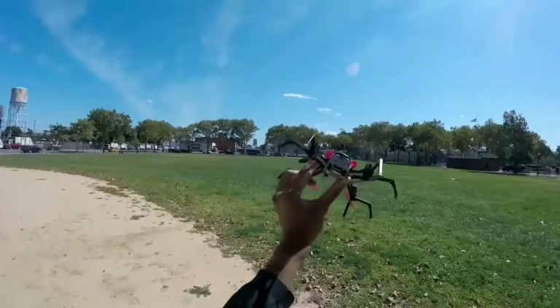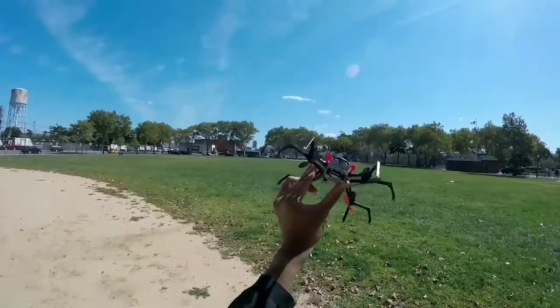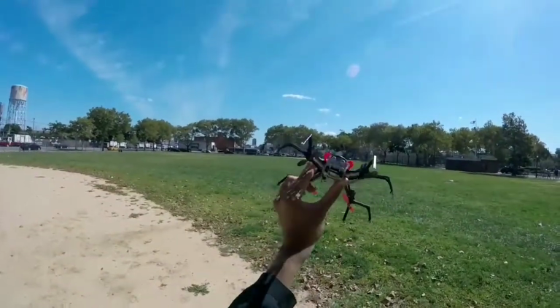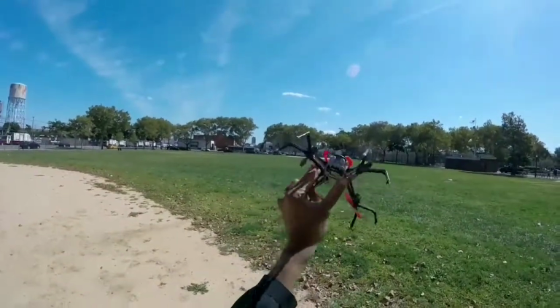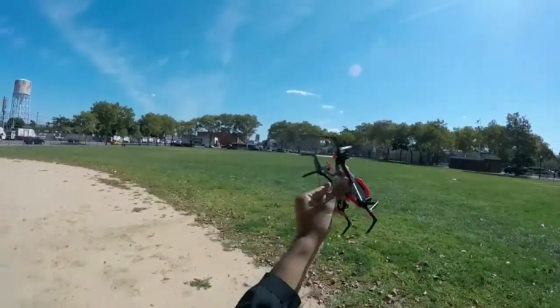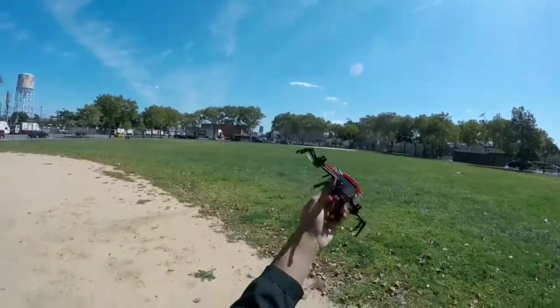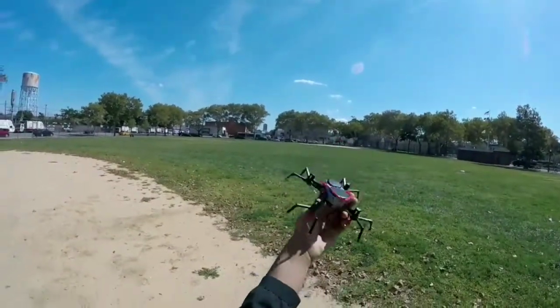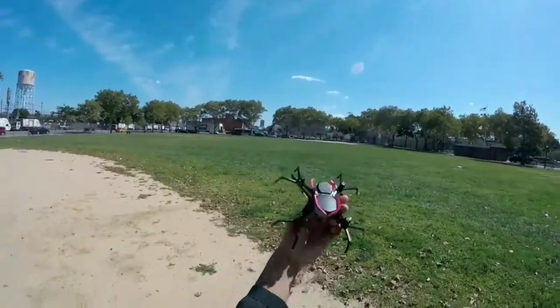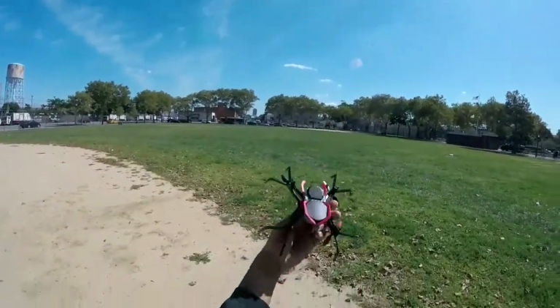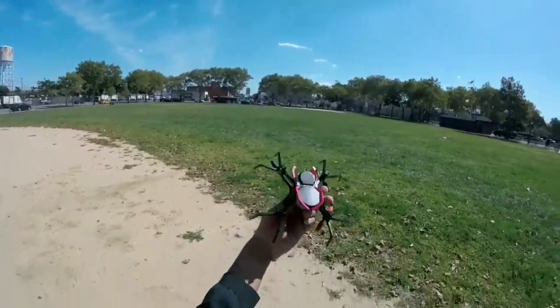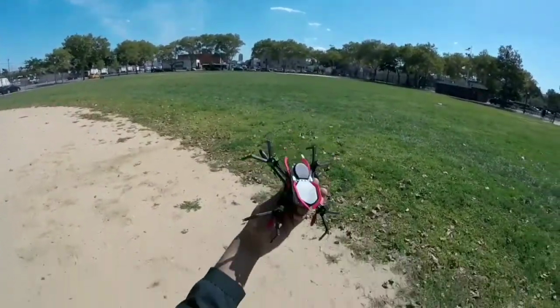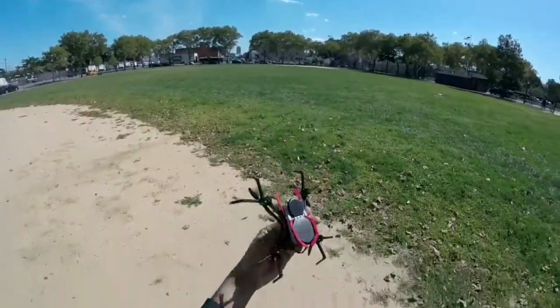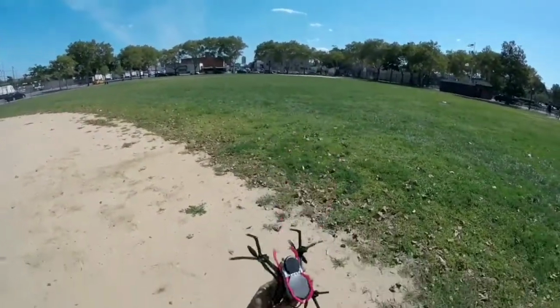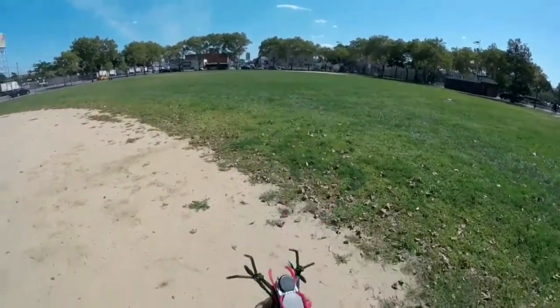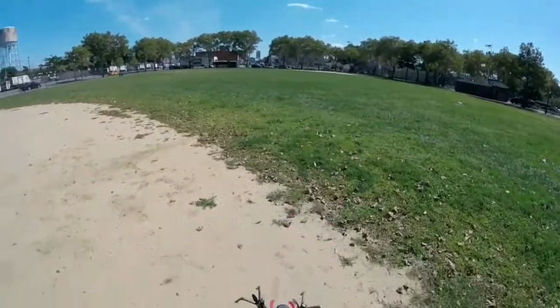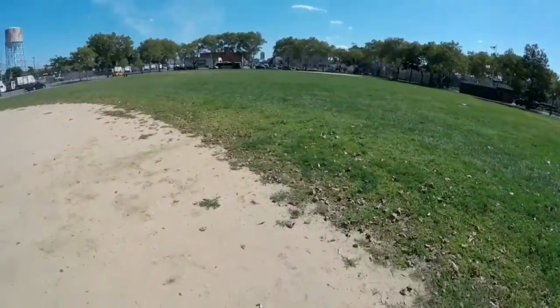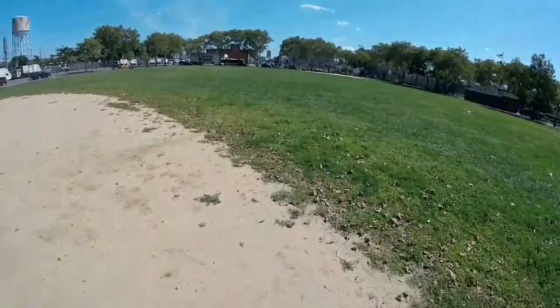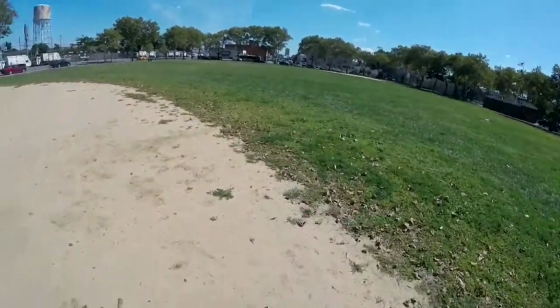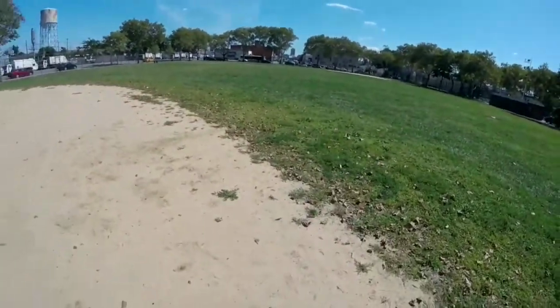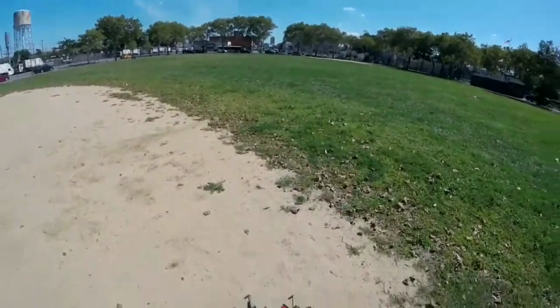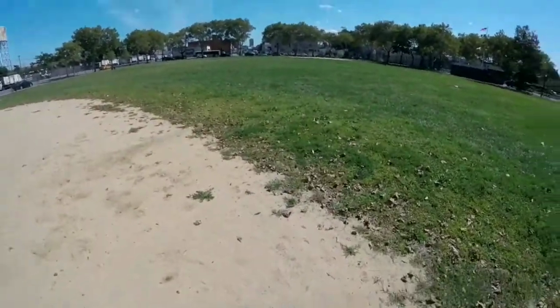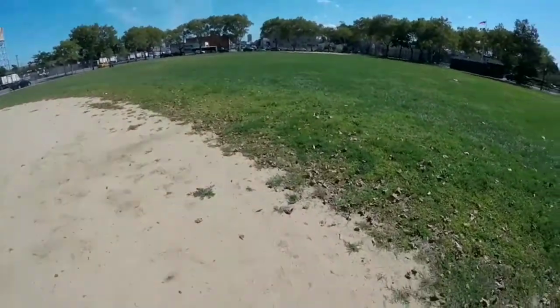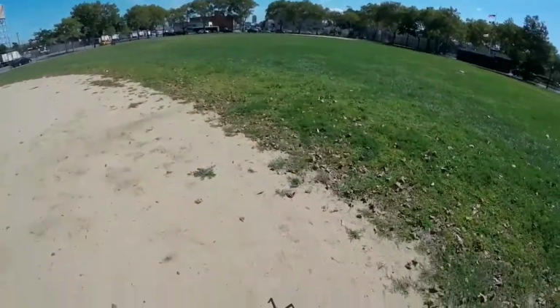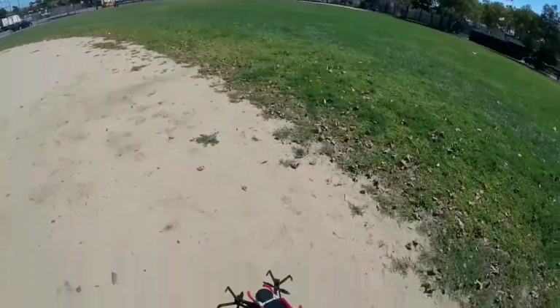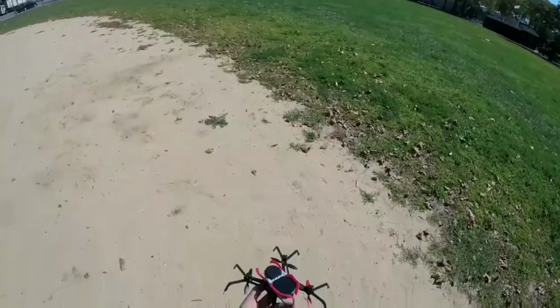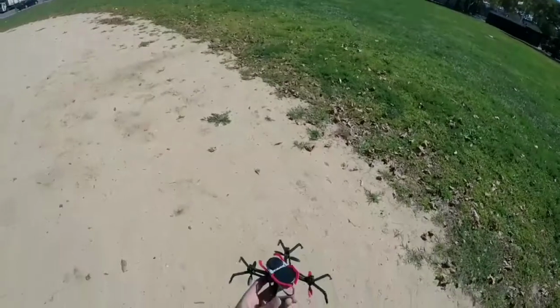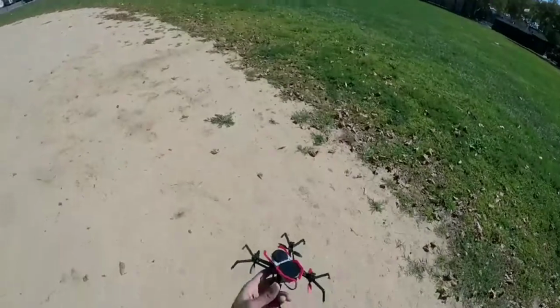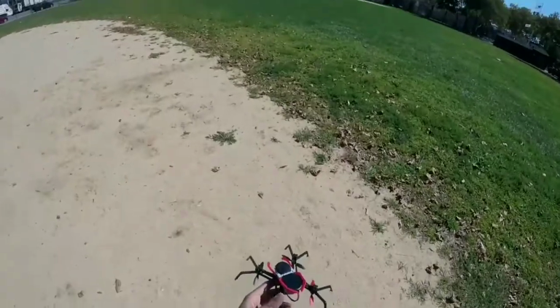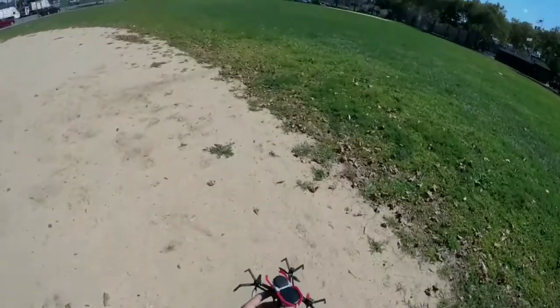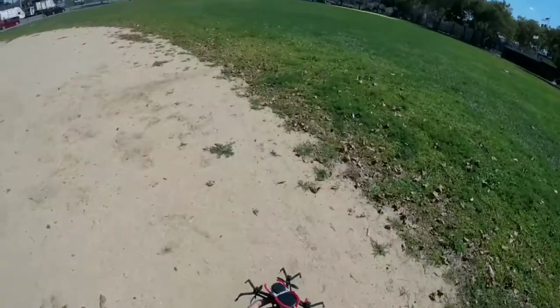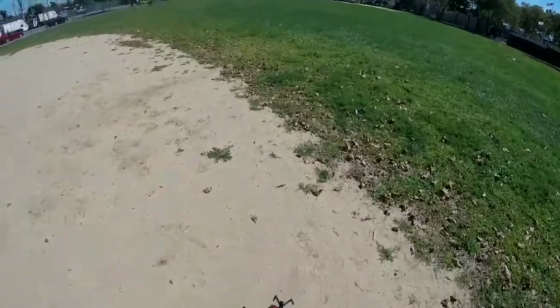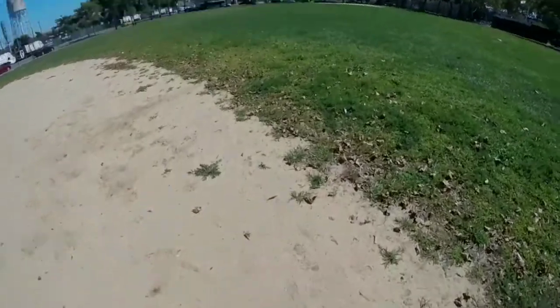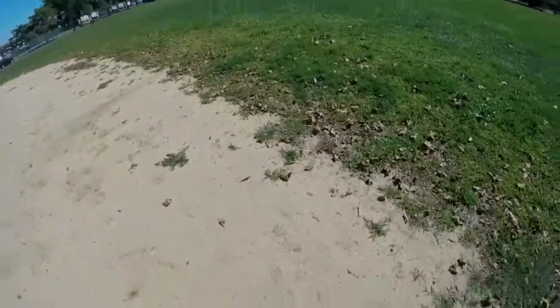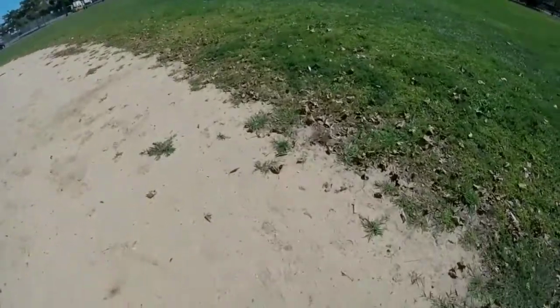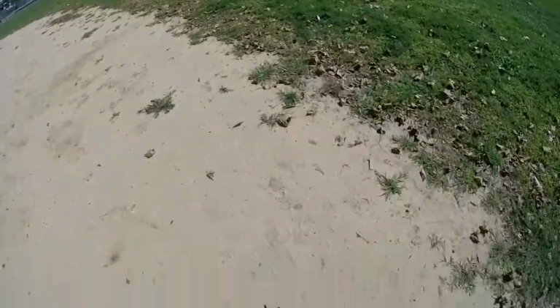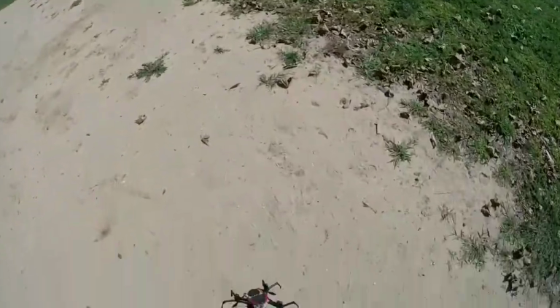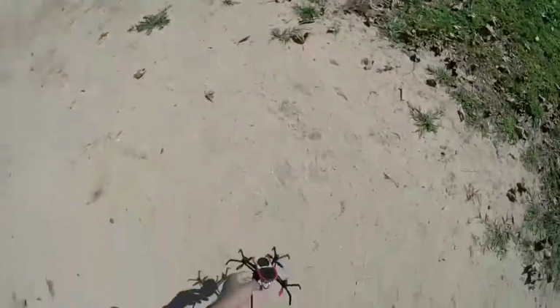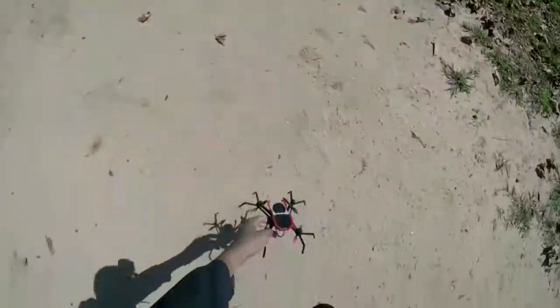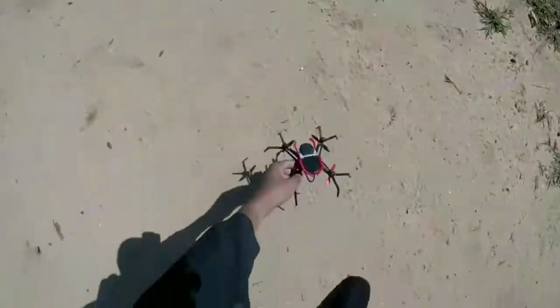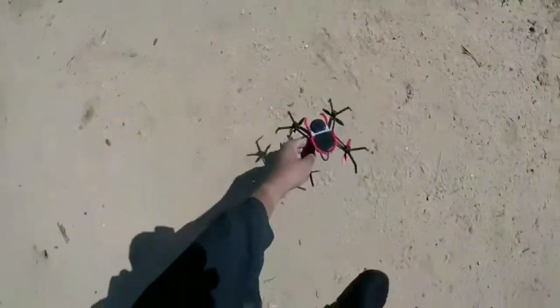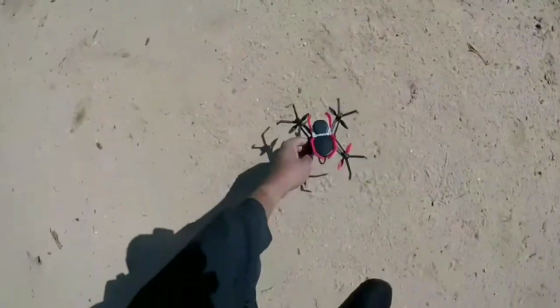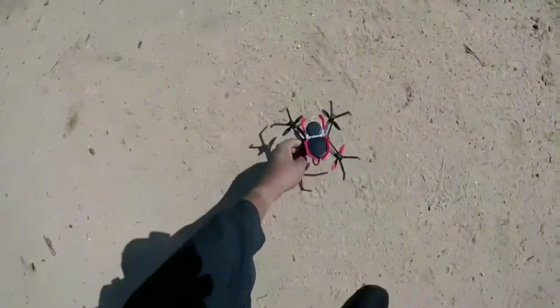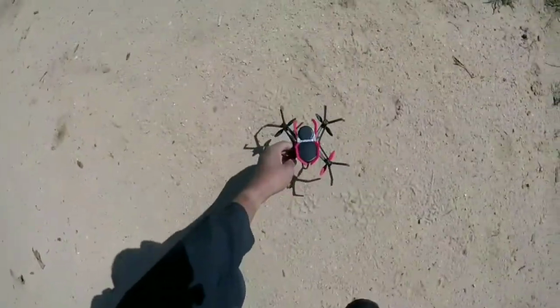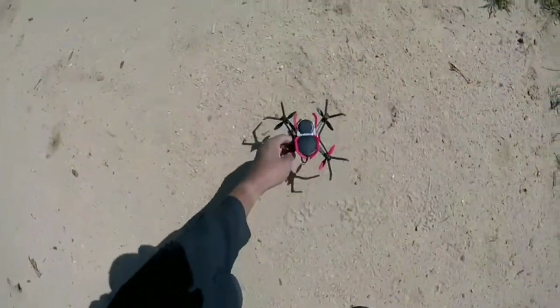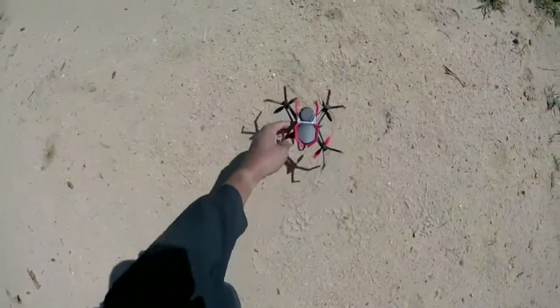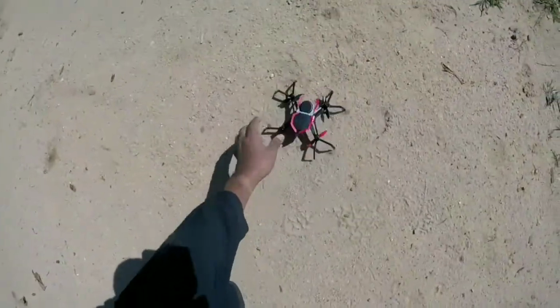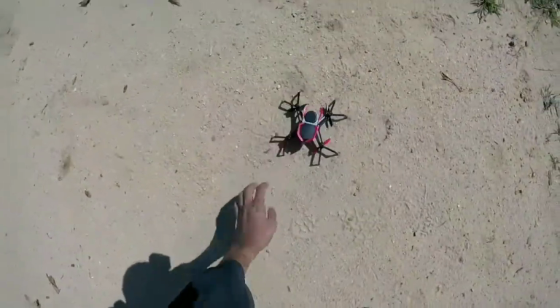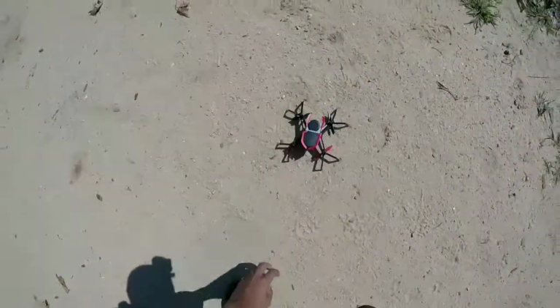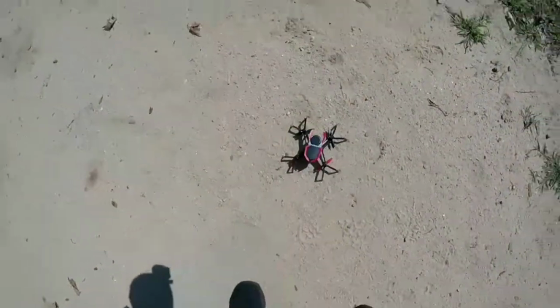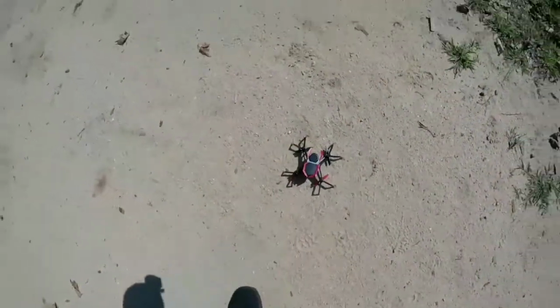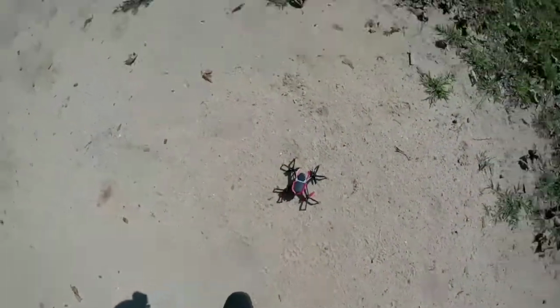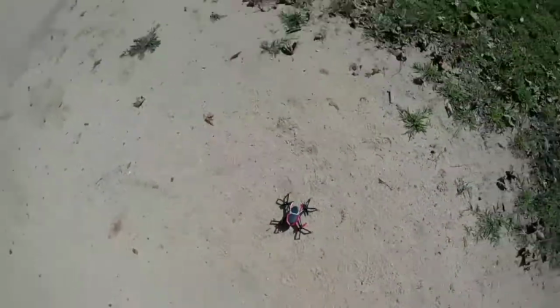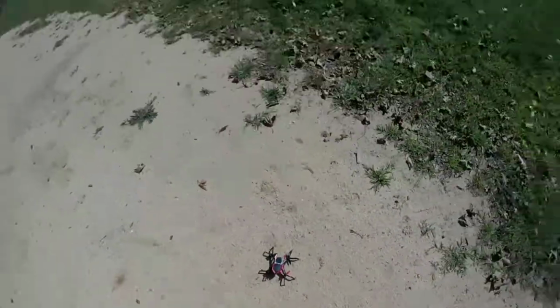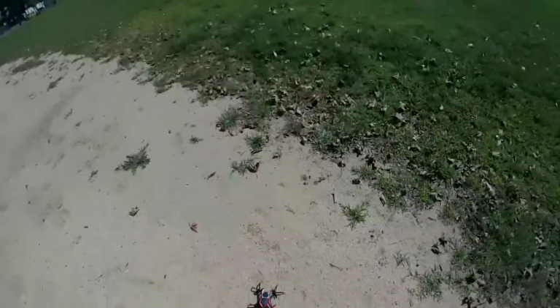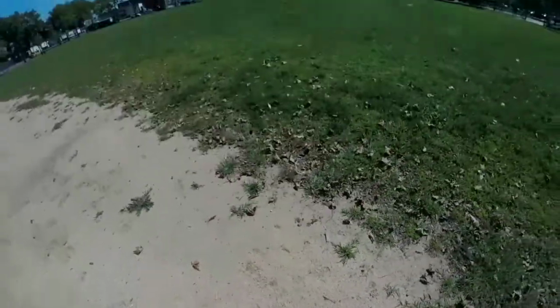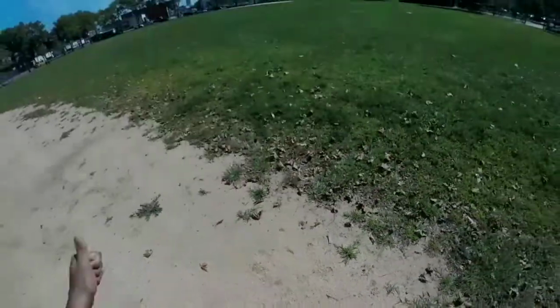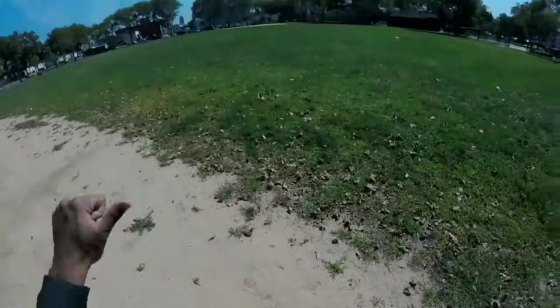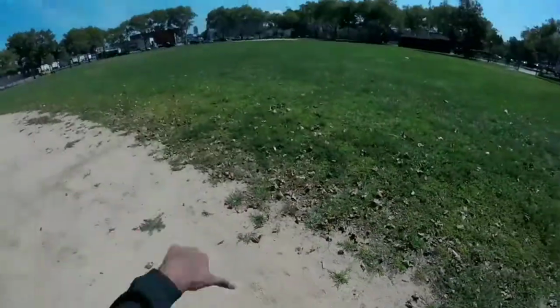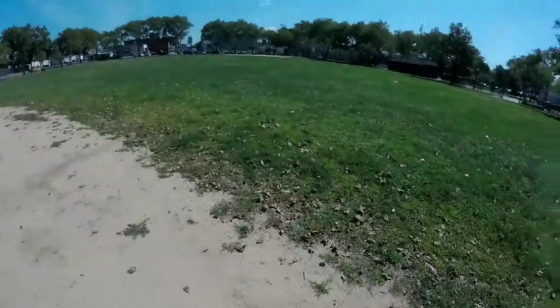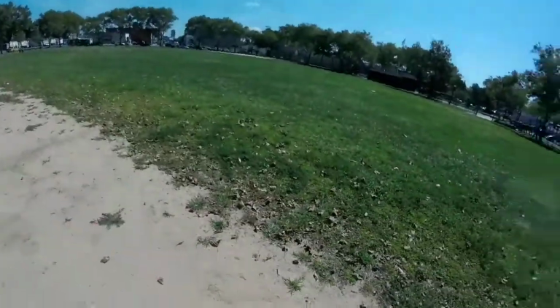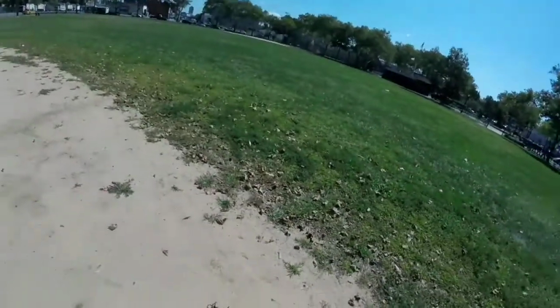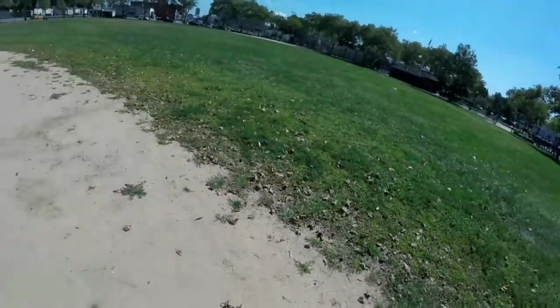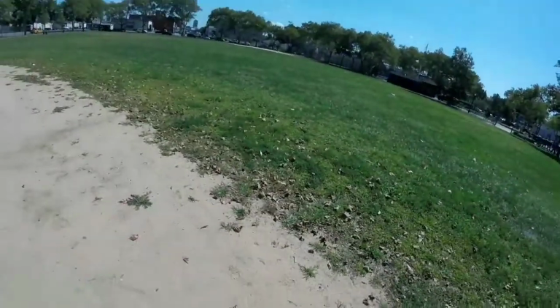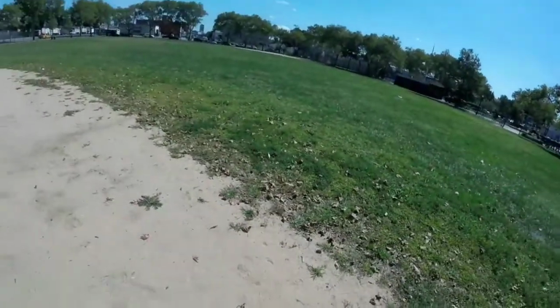So let's jump into the flight video guys. Make sure to check out the unboxing if you want to see what comes with this little drone. Link is in the description below.